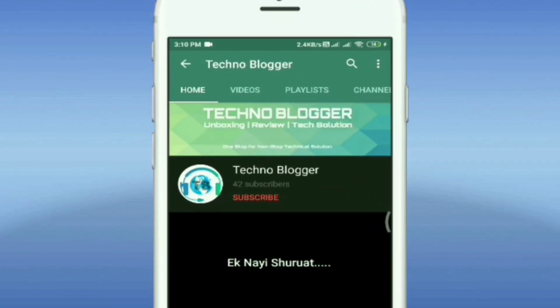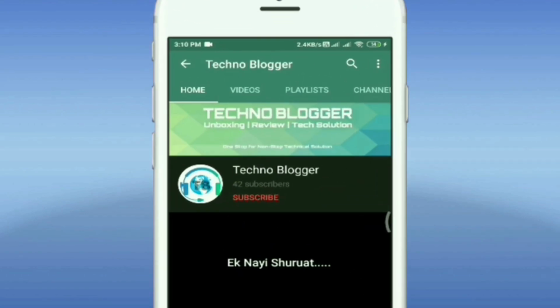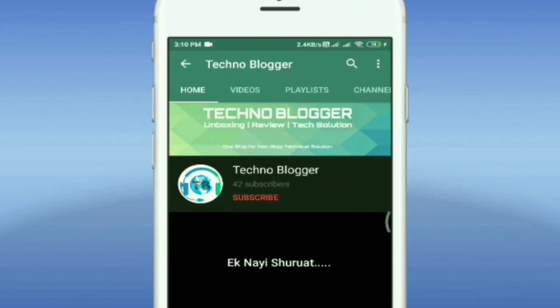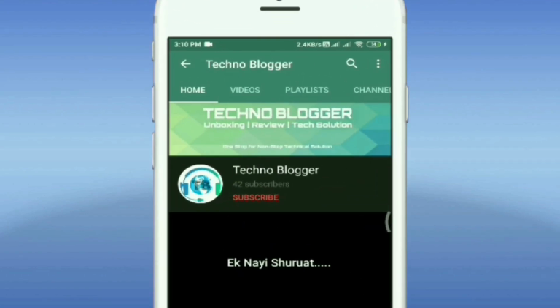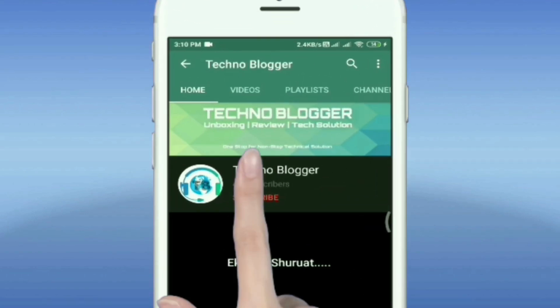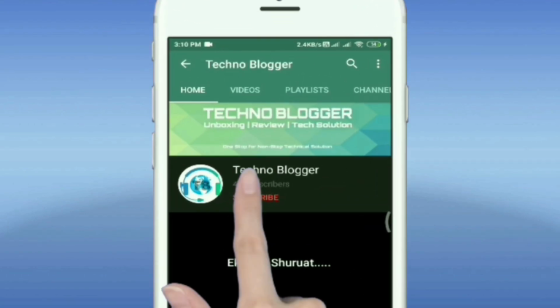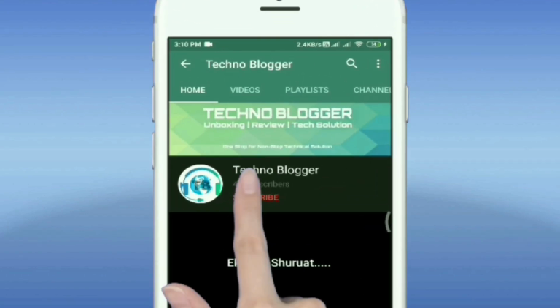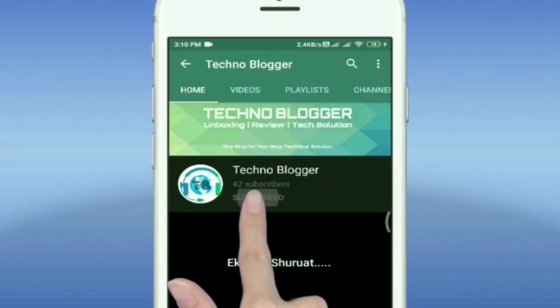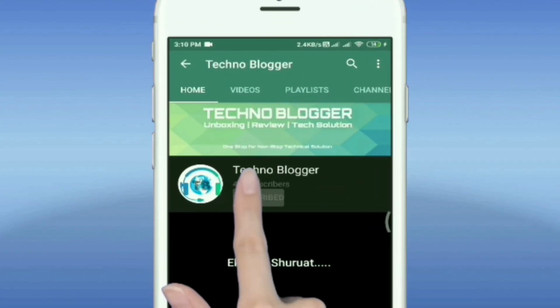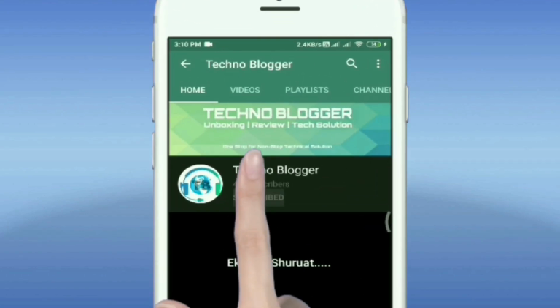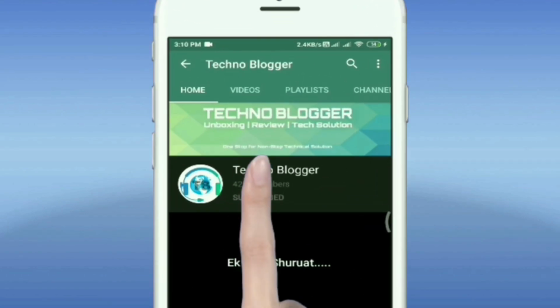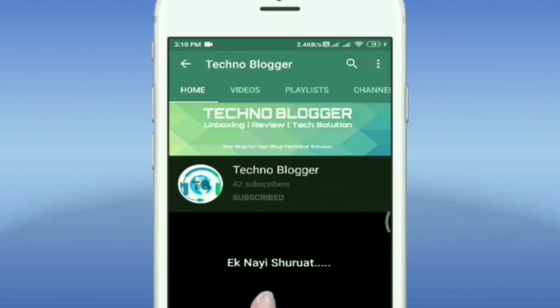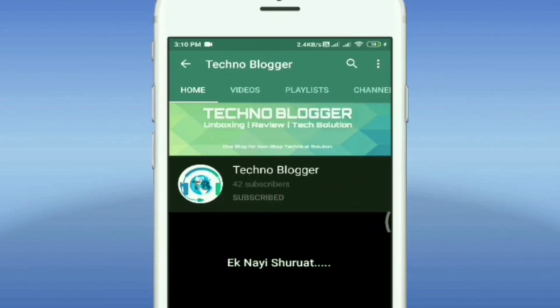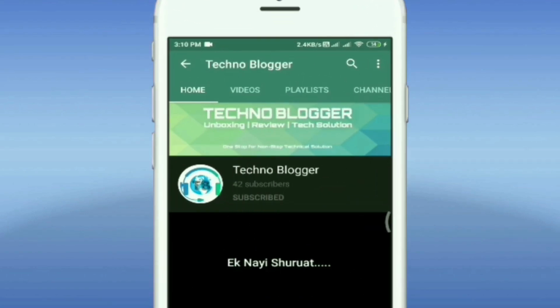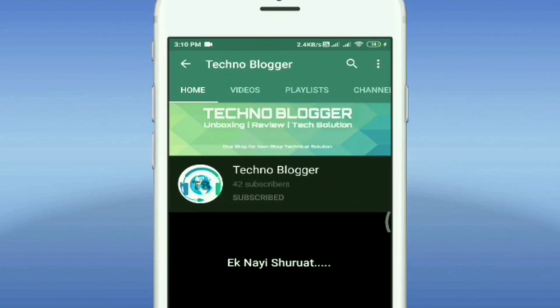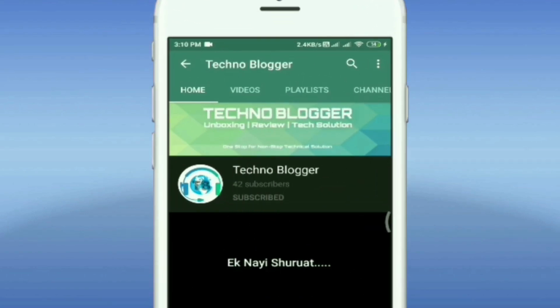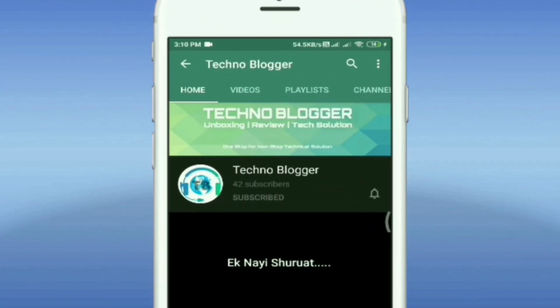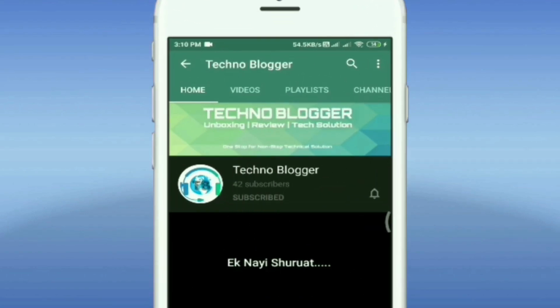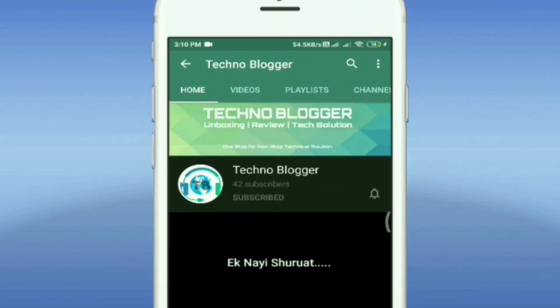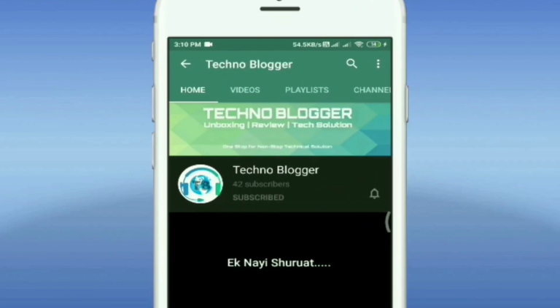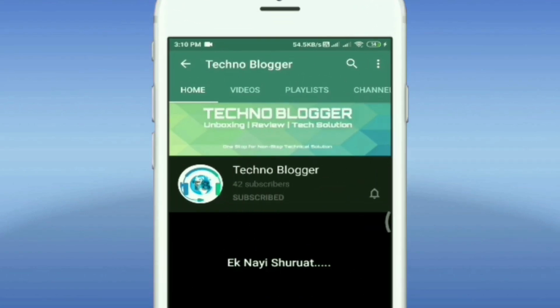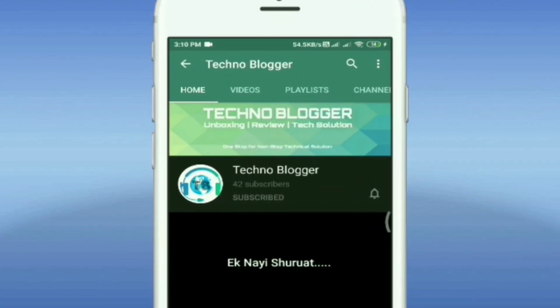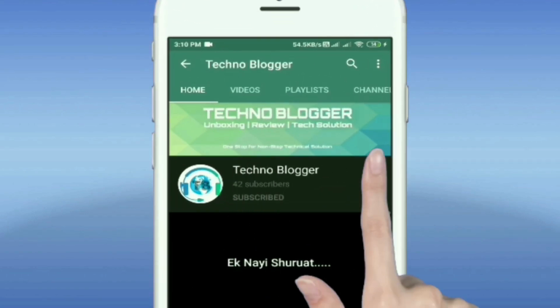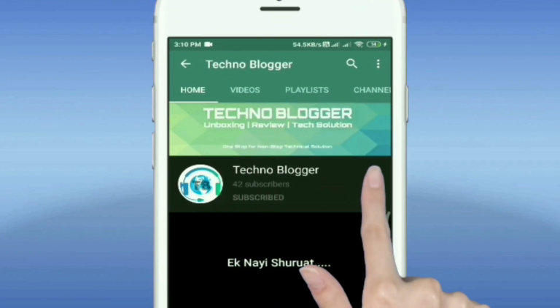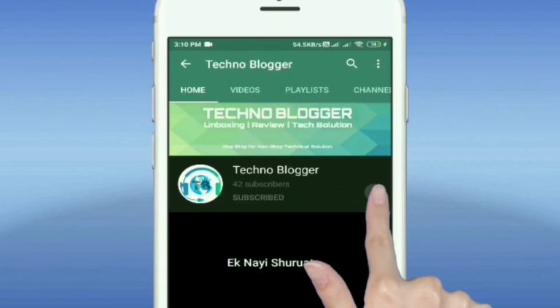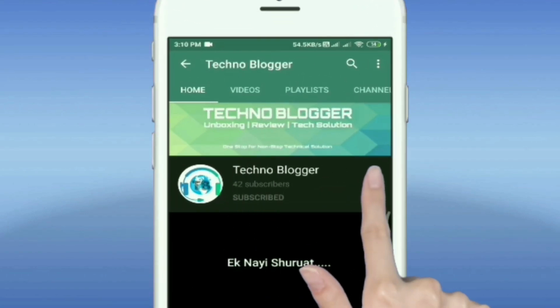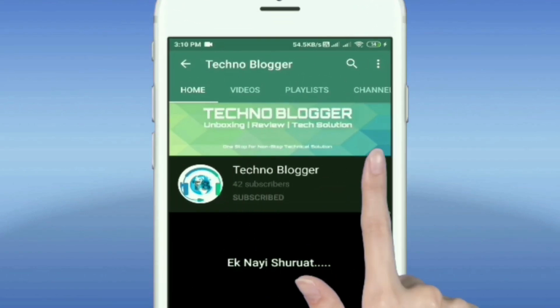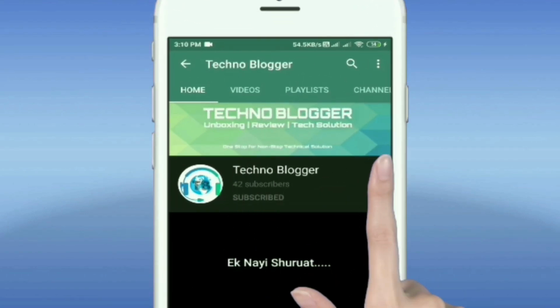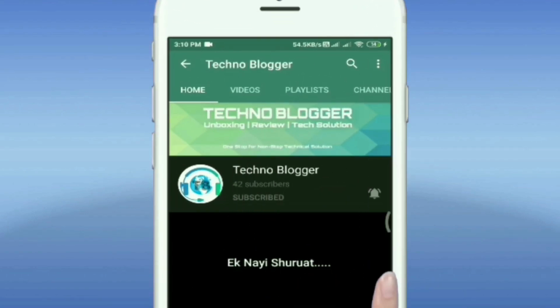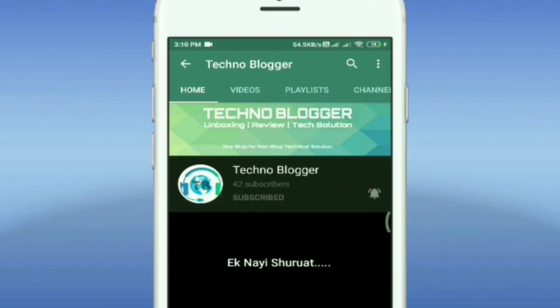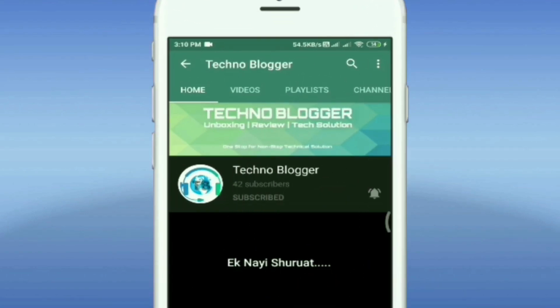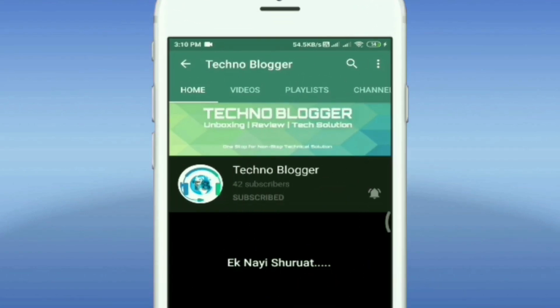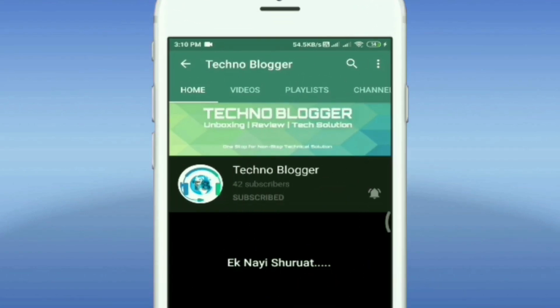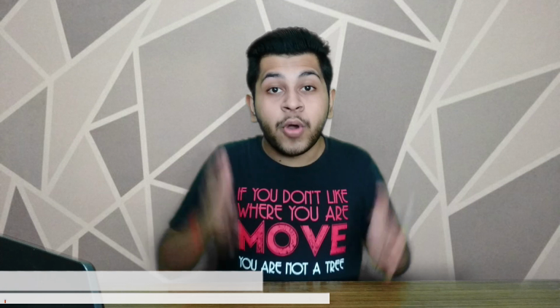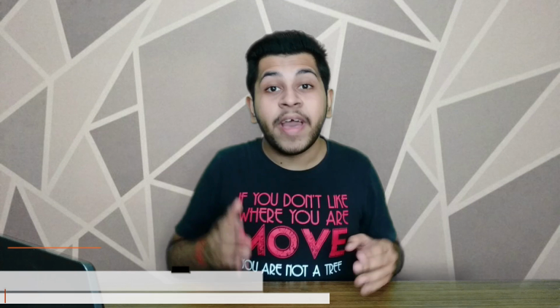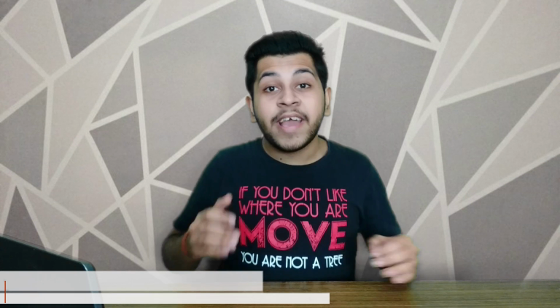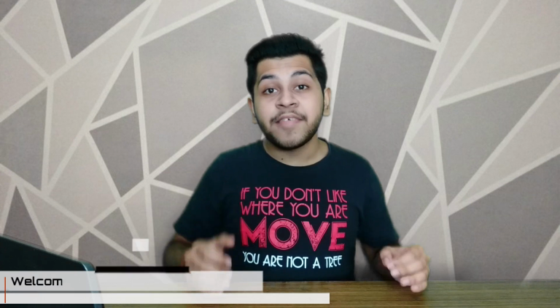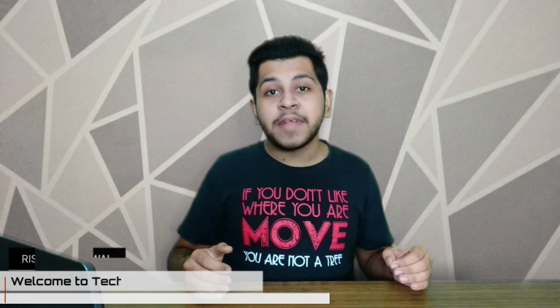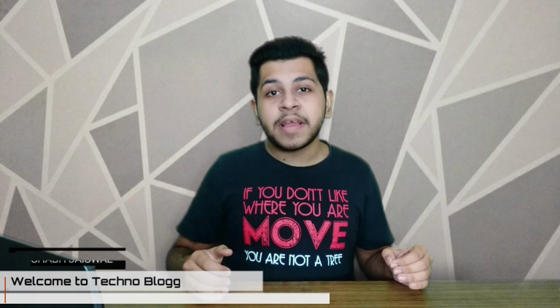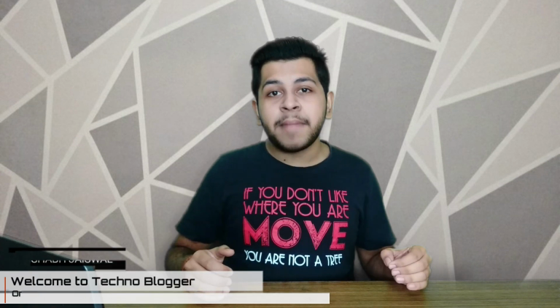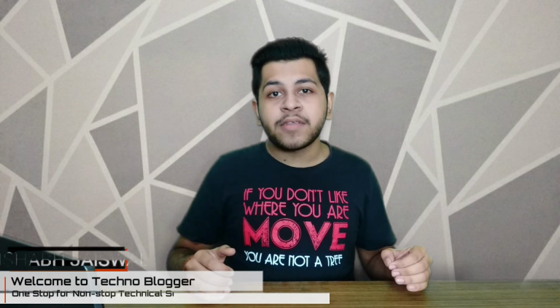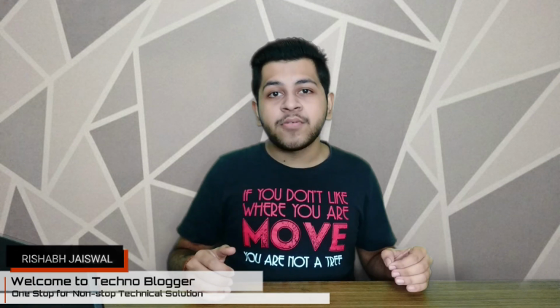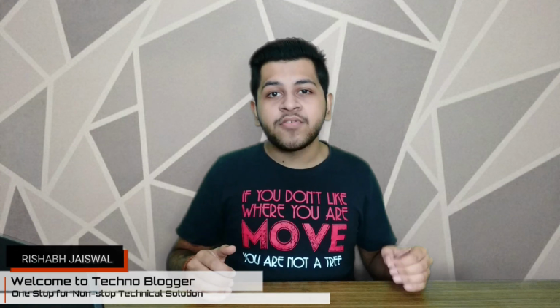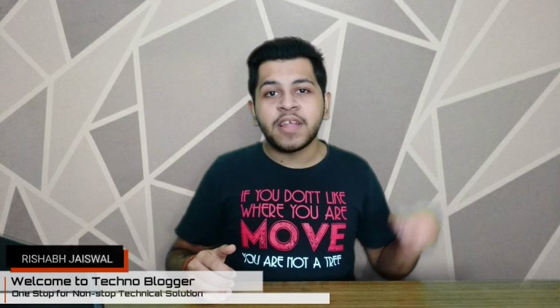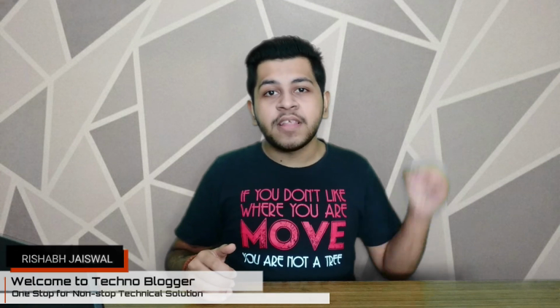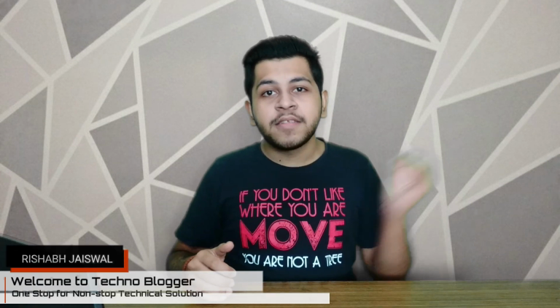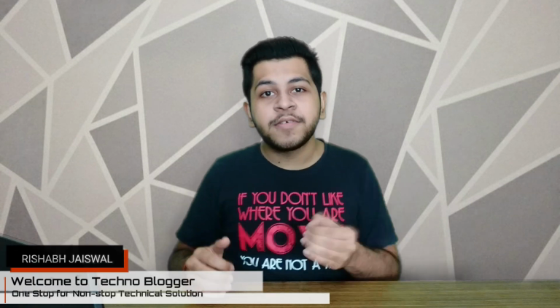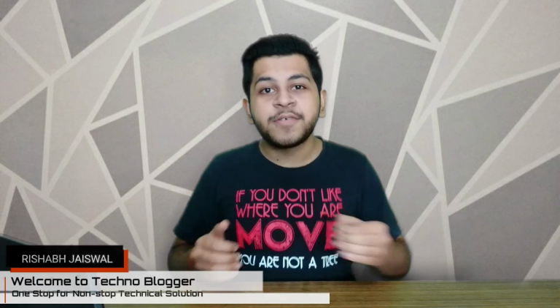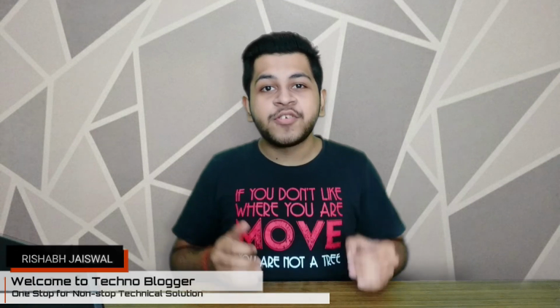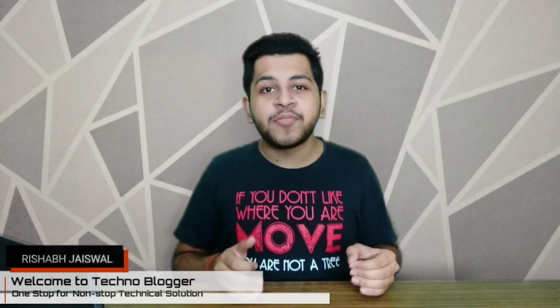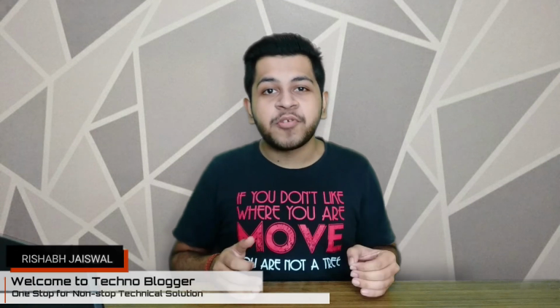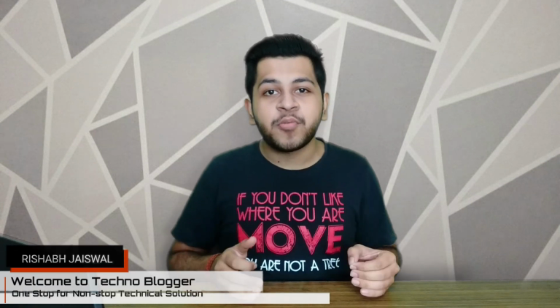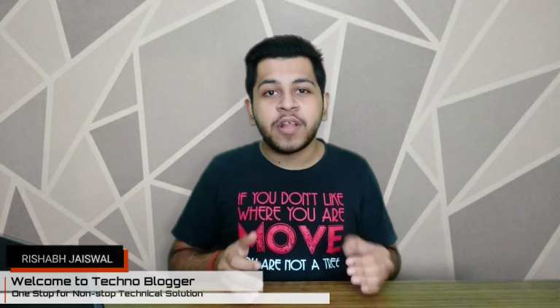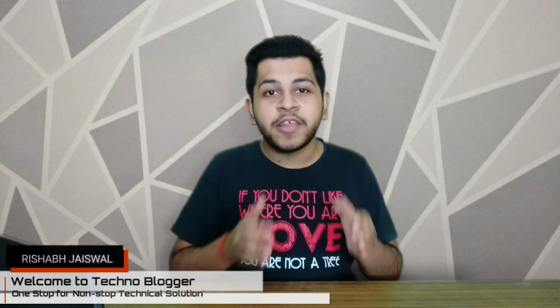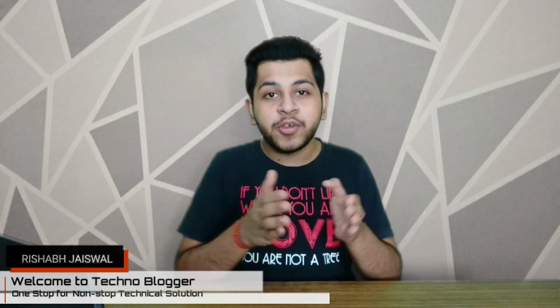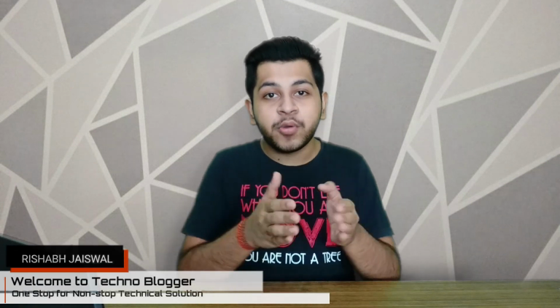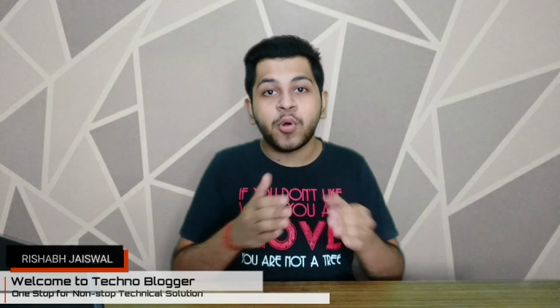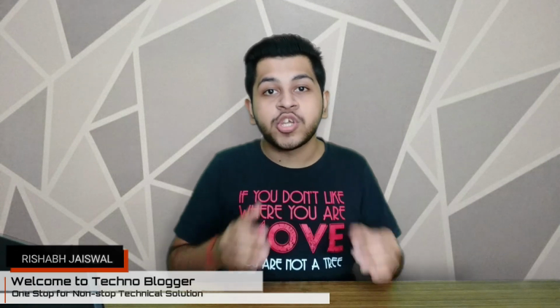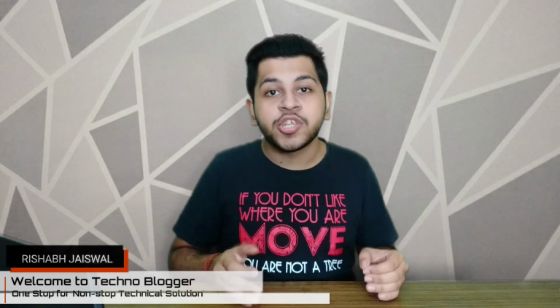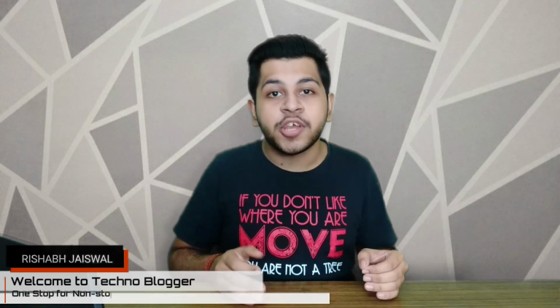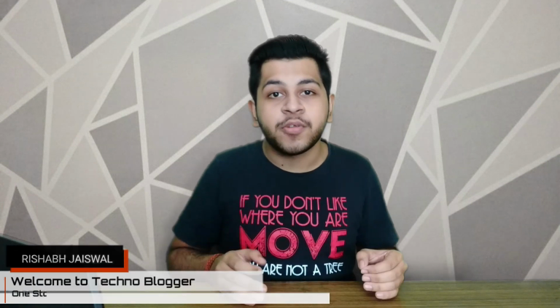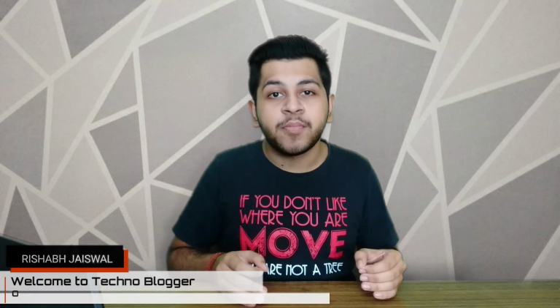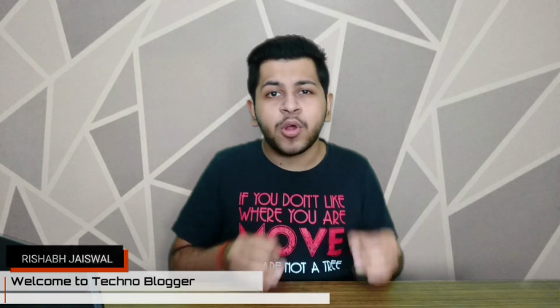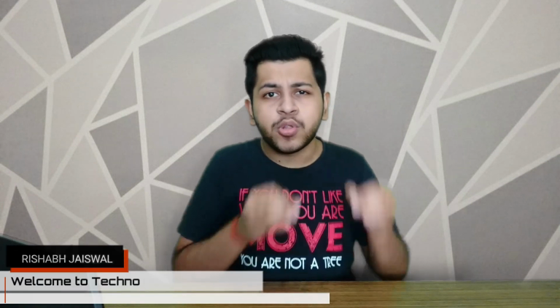Subscribe to Technoblogger and hit the notification button to stay updated. Hey guys, welcome back to the channel. This is Rishib Jiswal and you are watching Technoblogger.